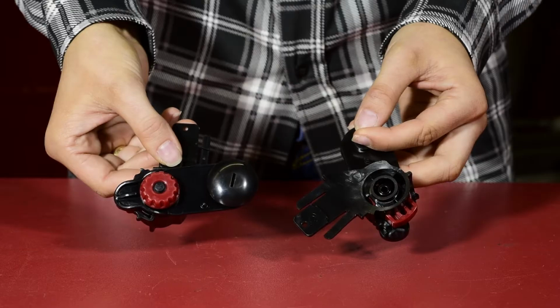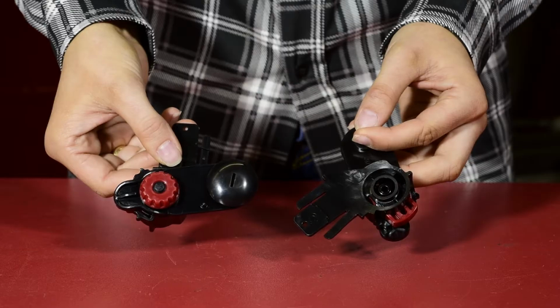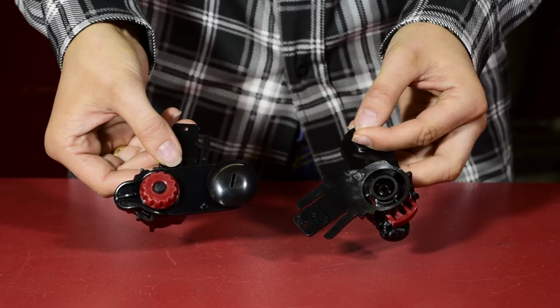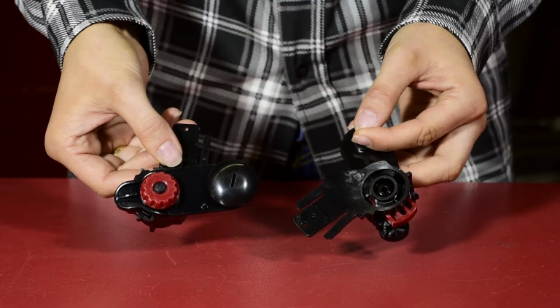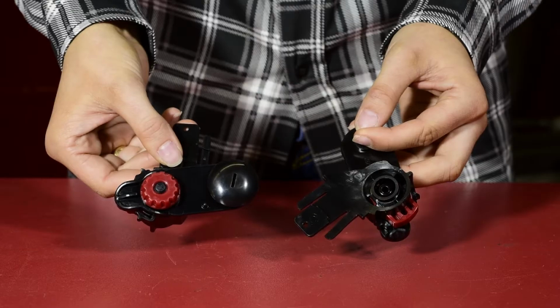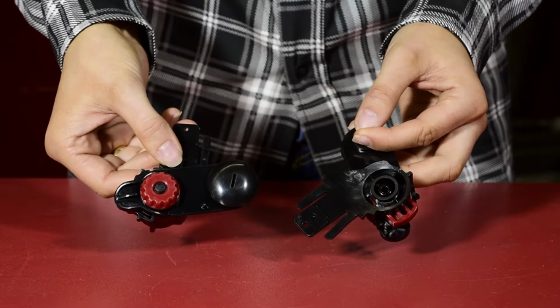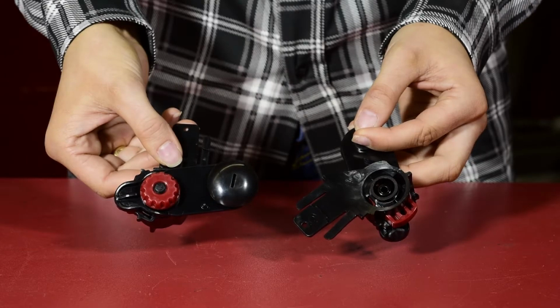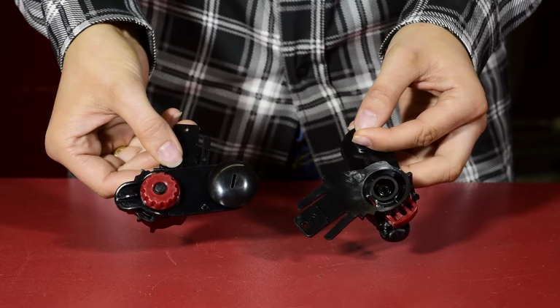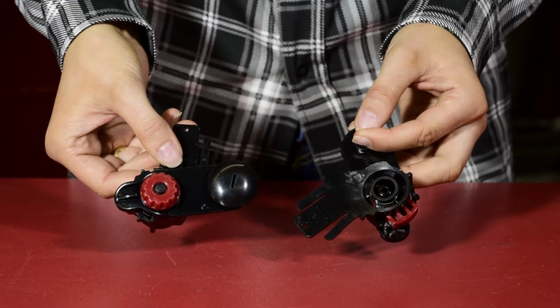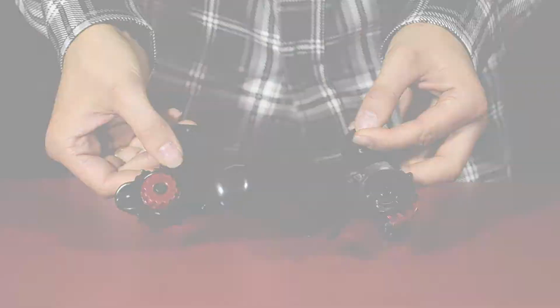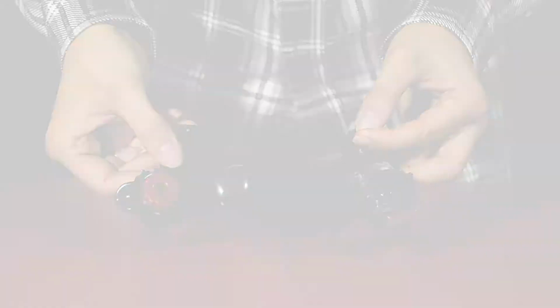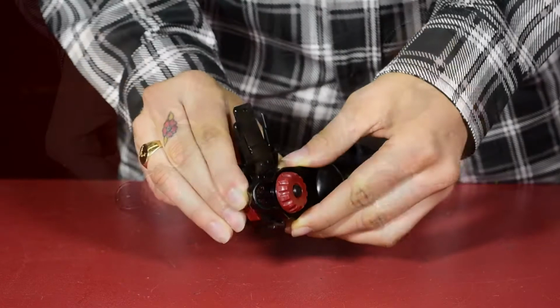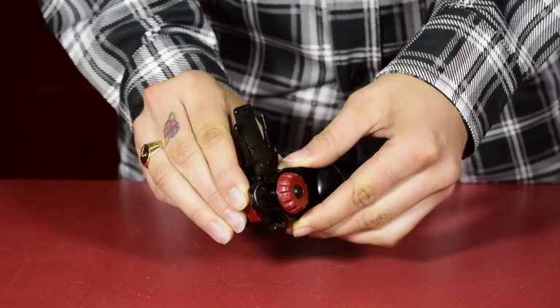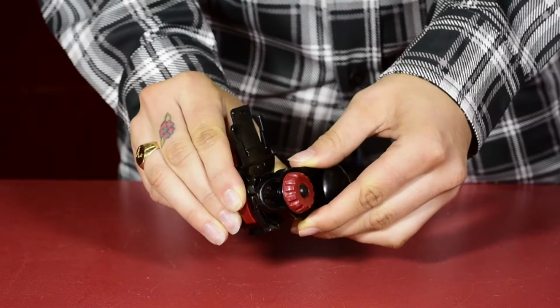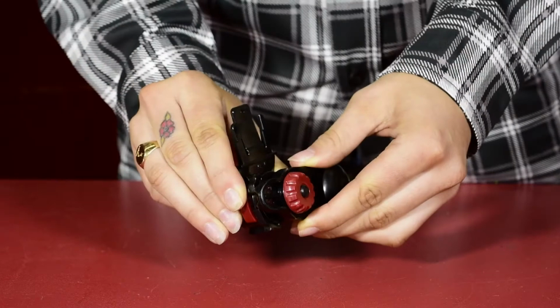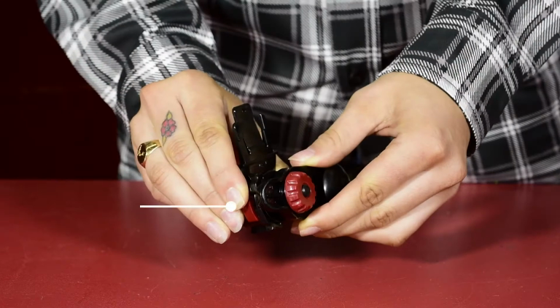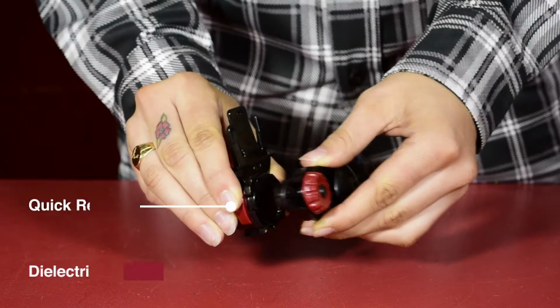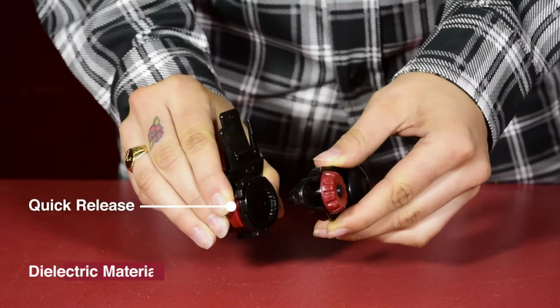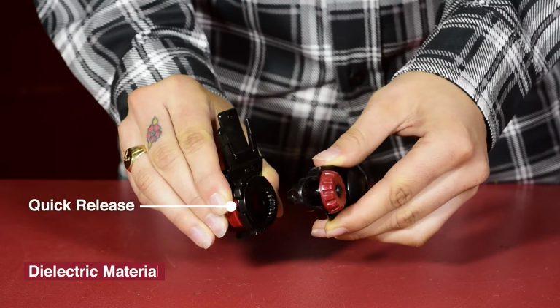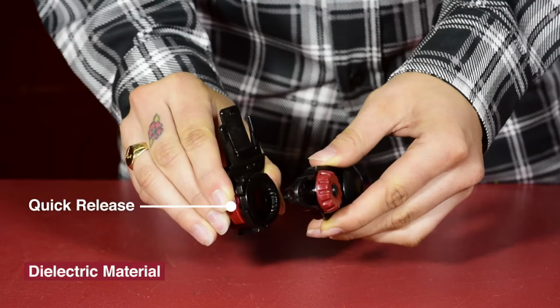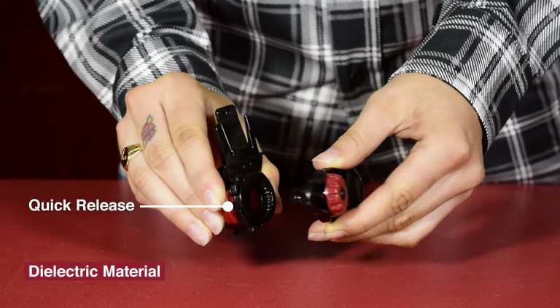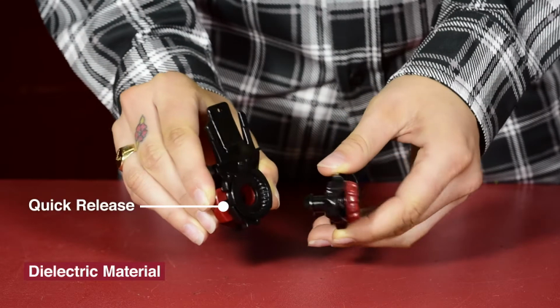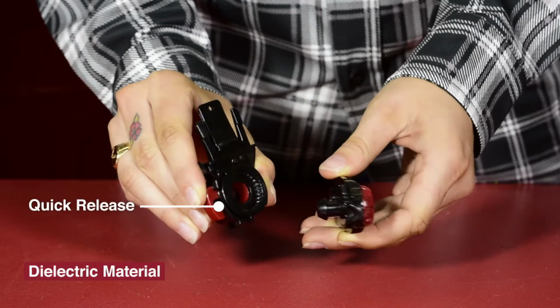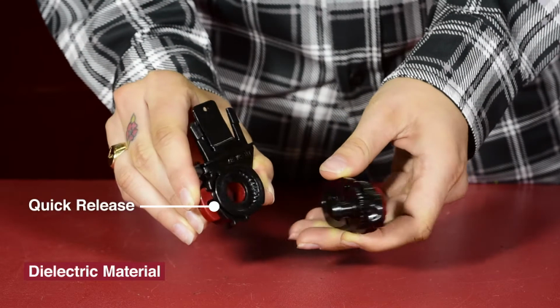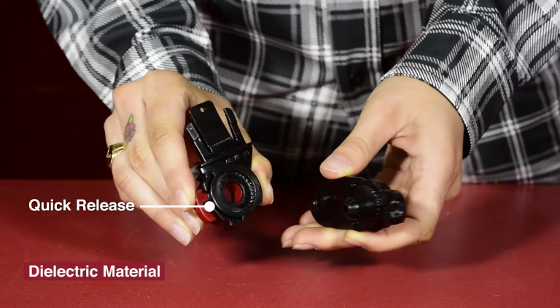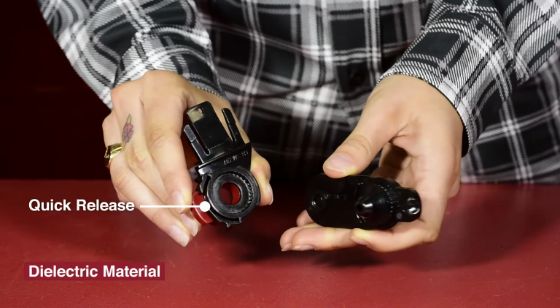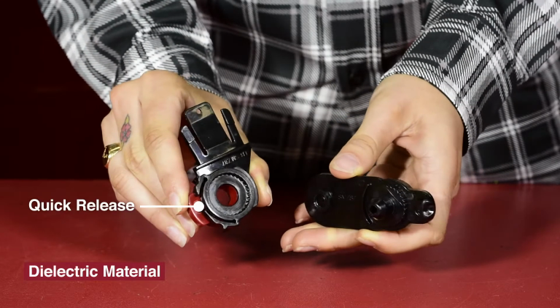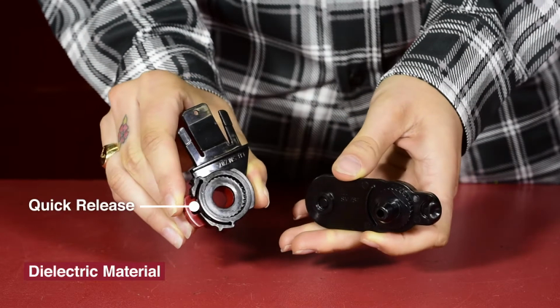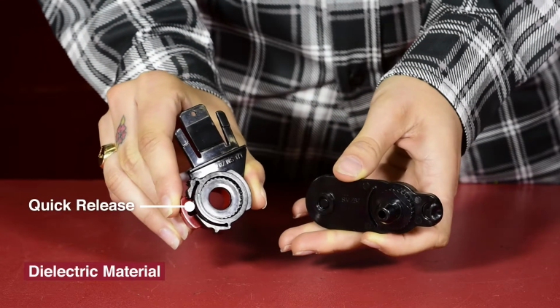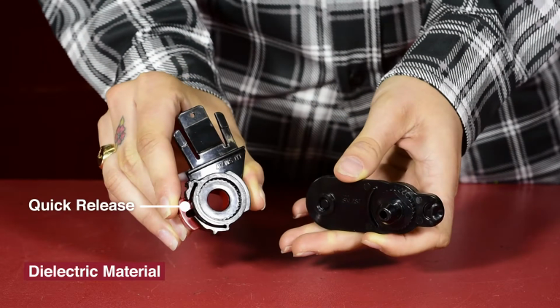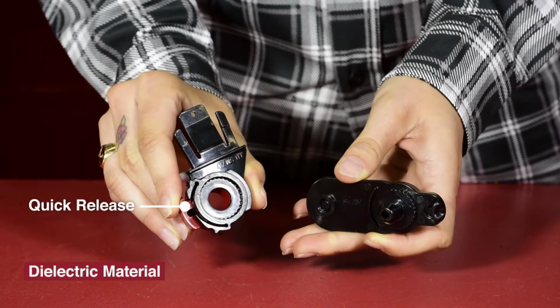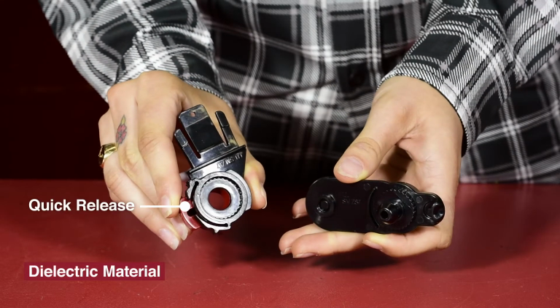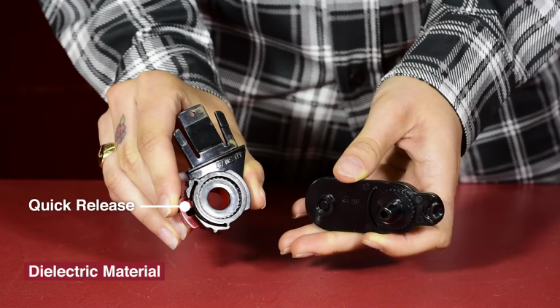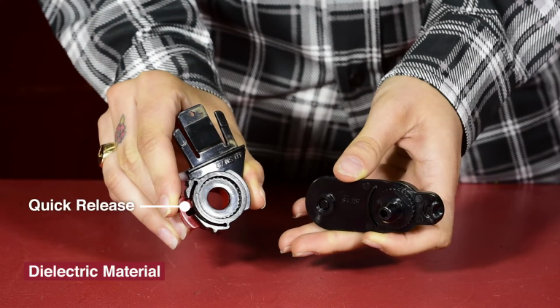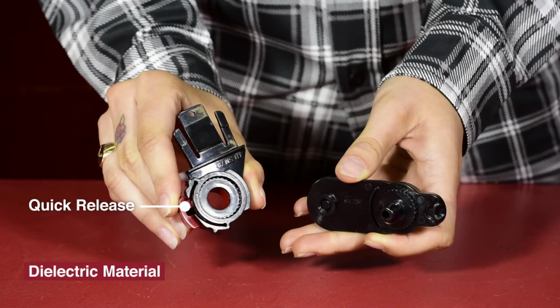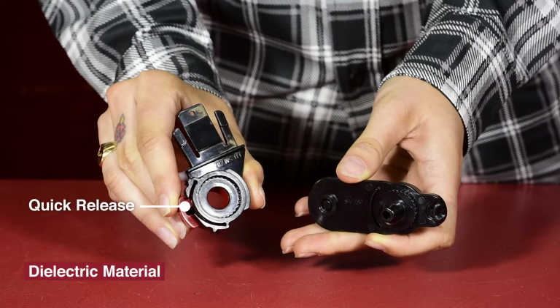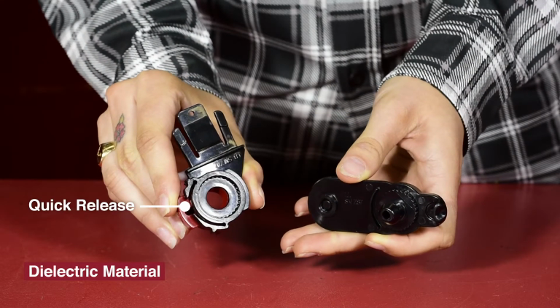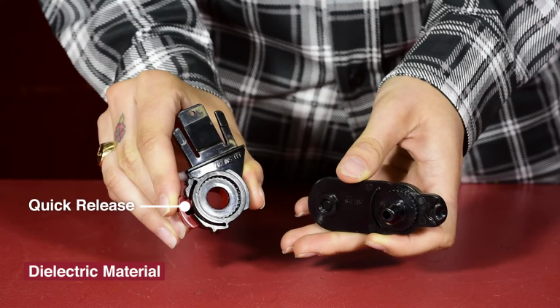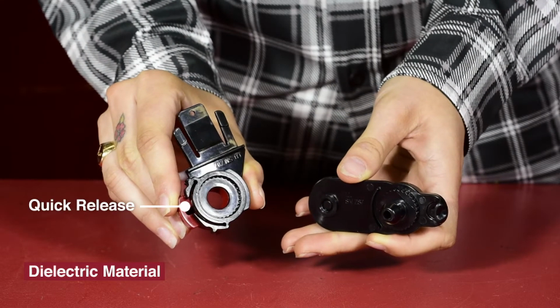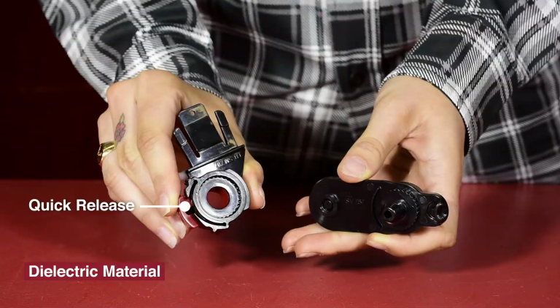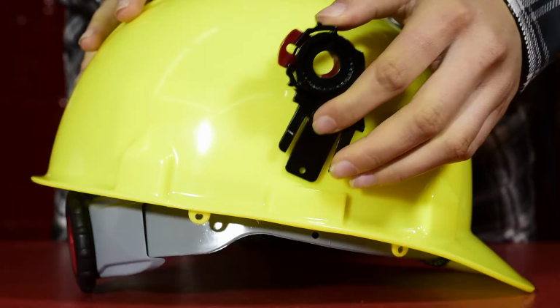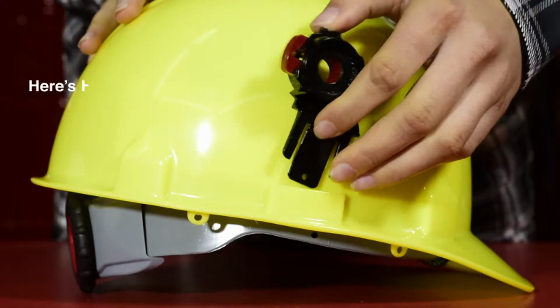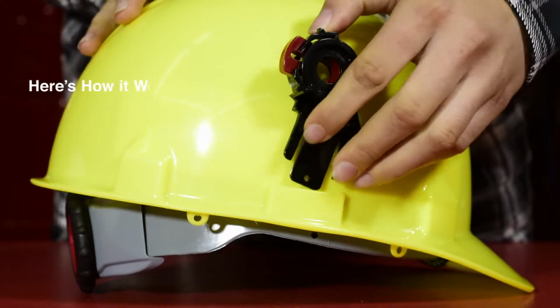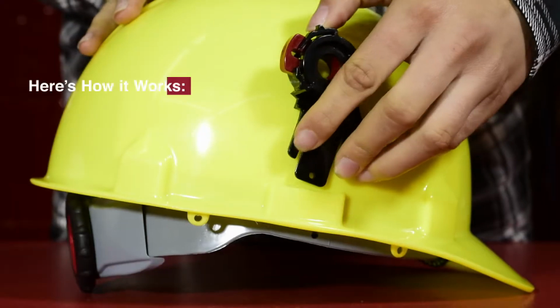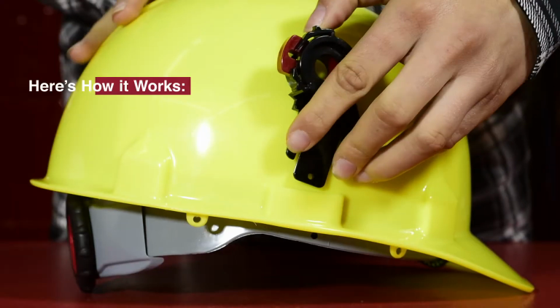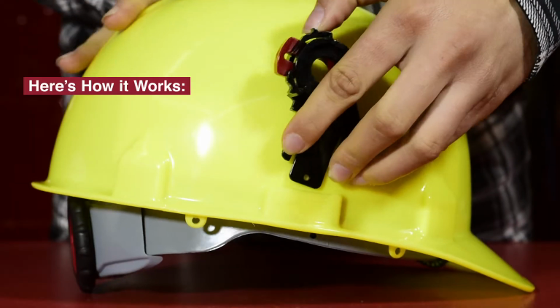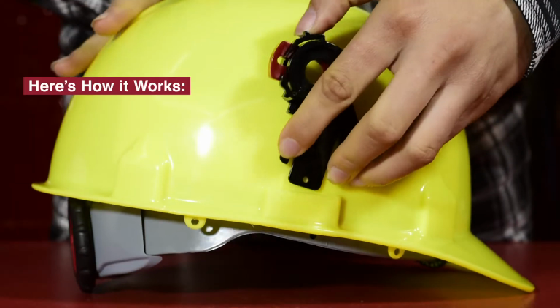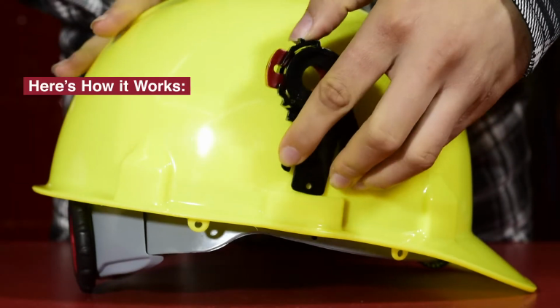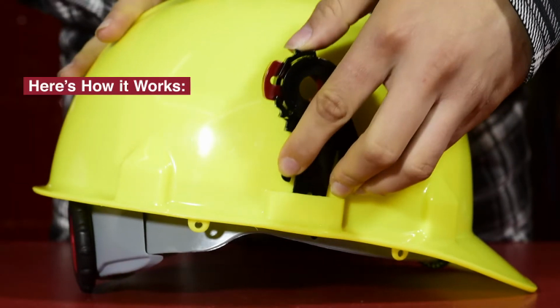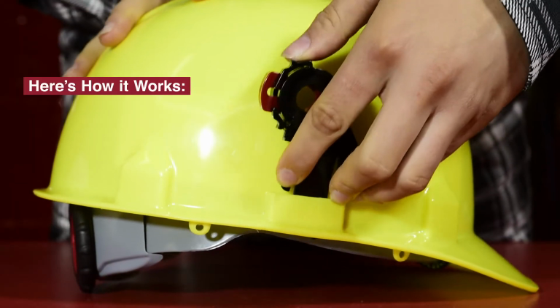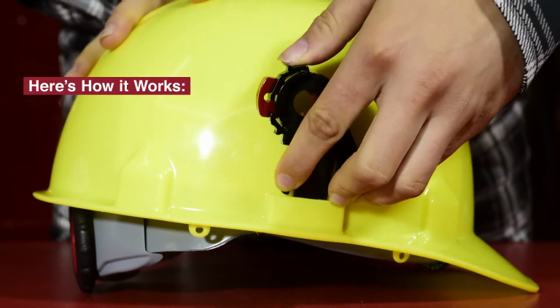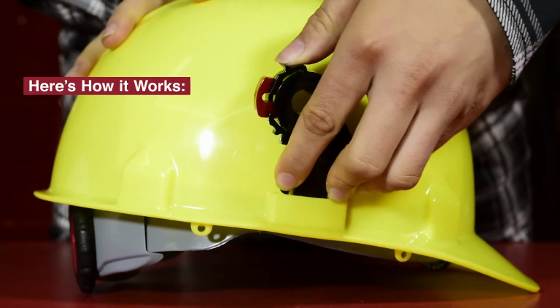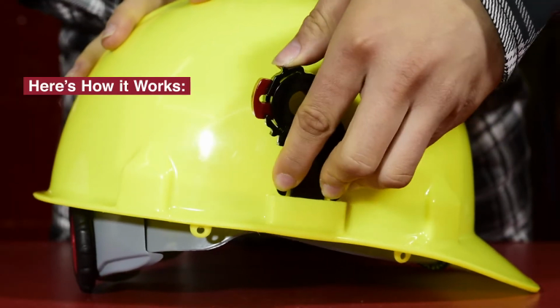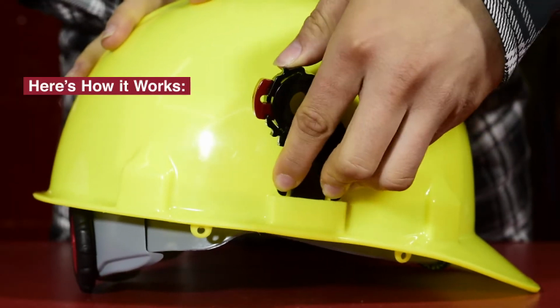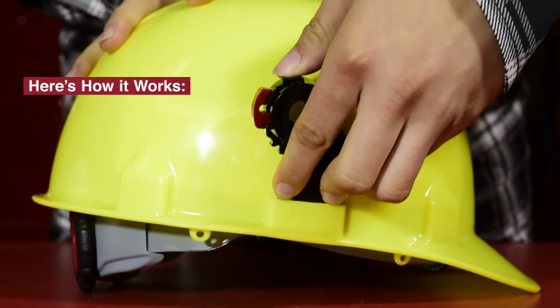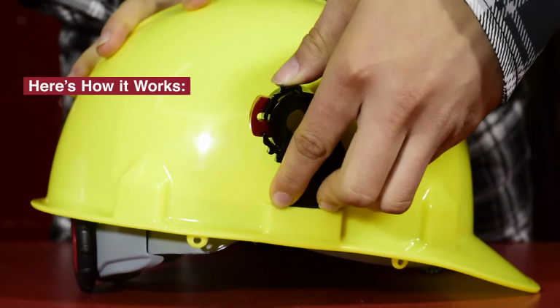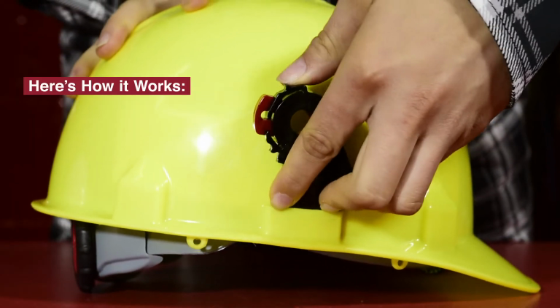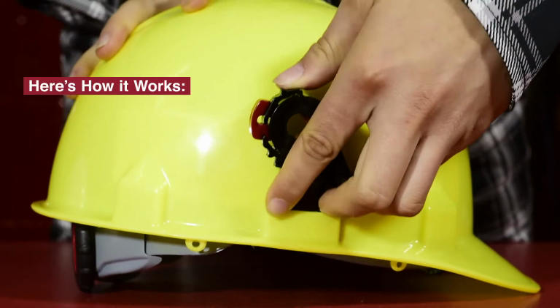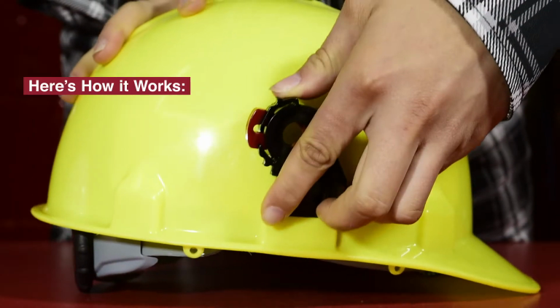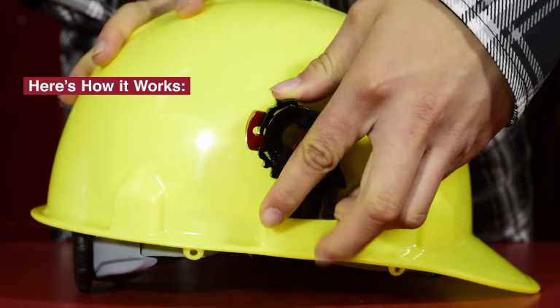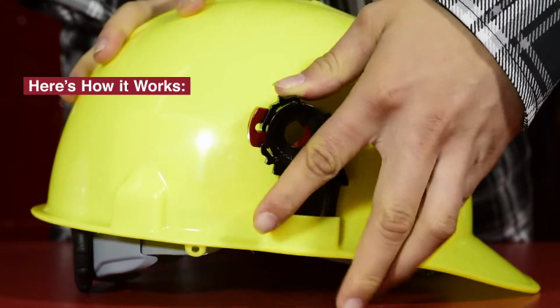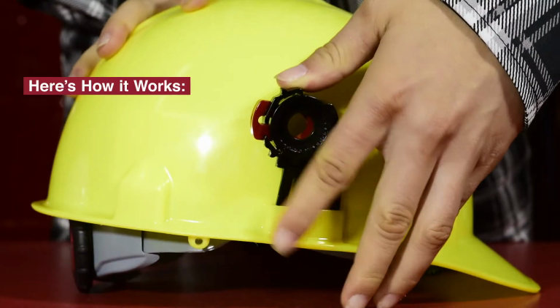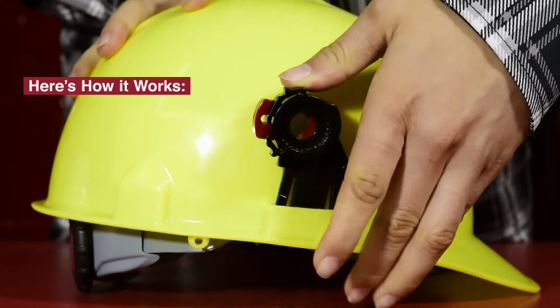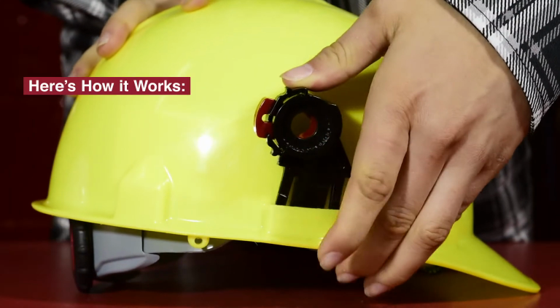Our newly designed mounting brackets fit most brands of hard hats to provide near-universal coverage and added safety. Here's how it works.